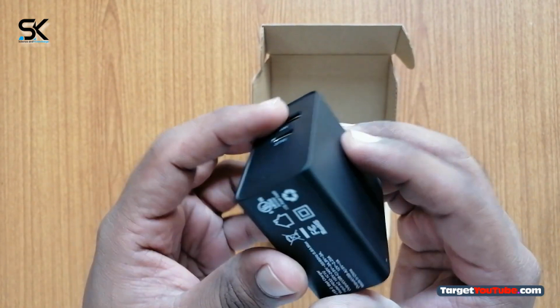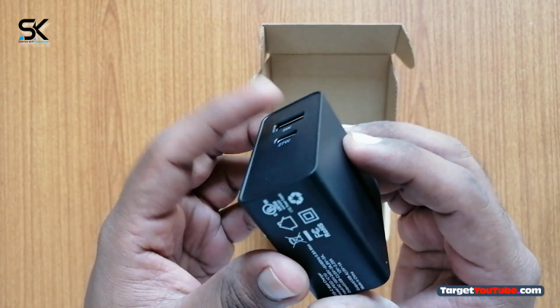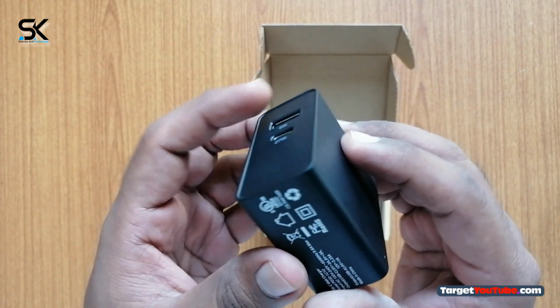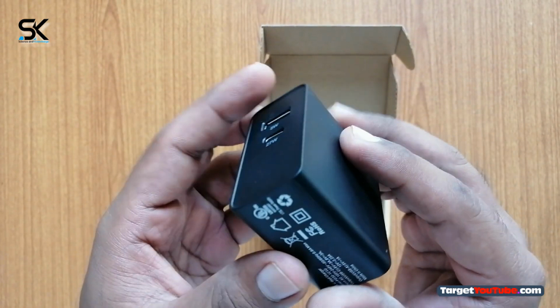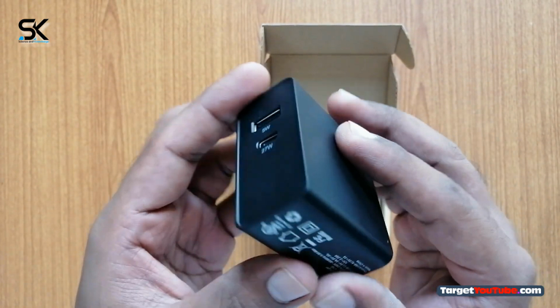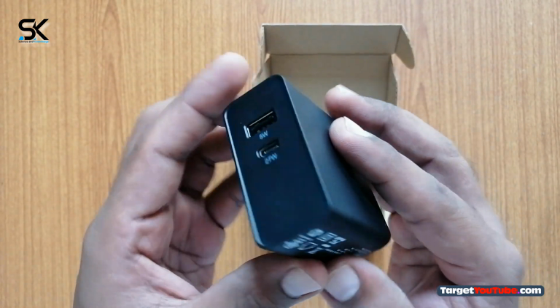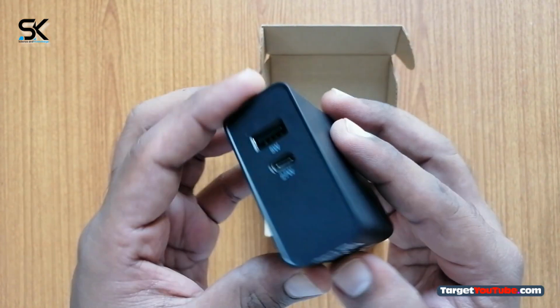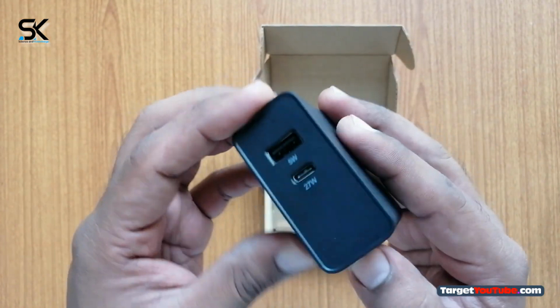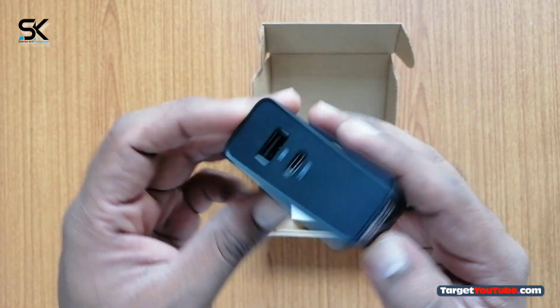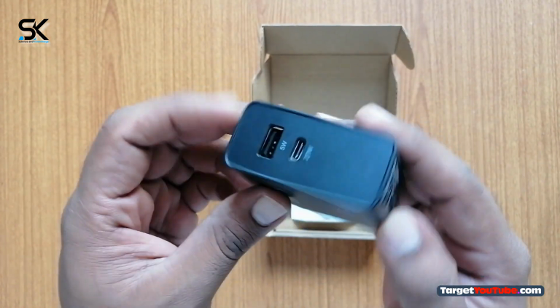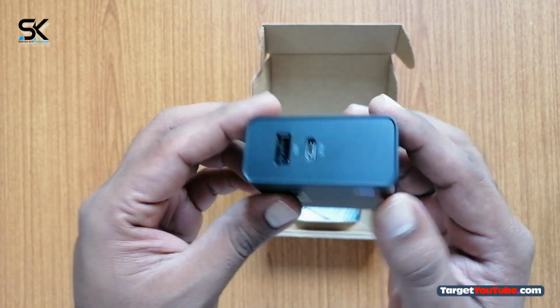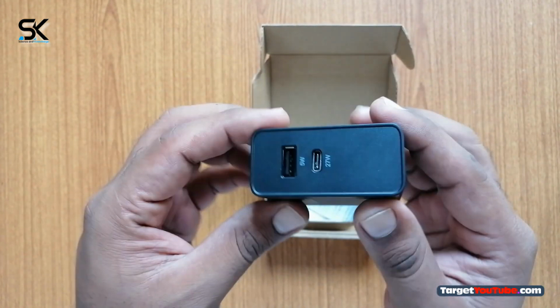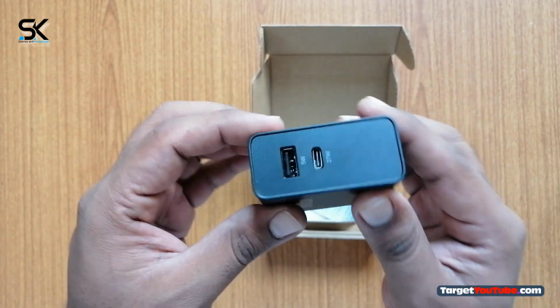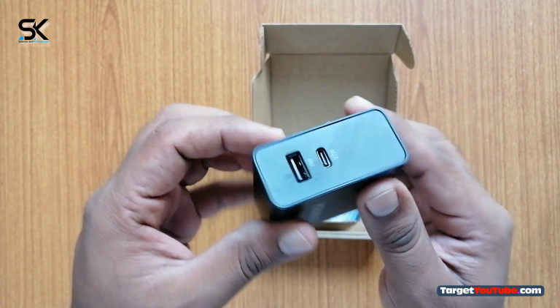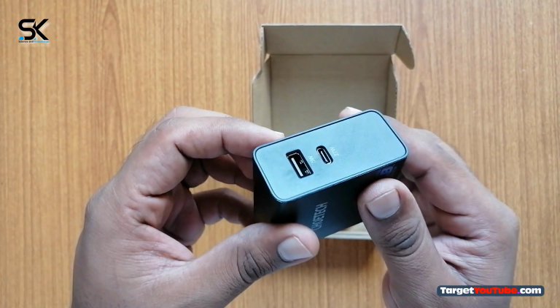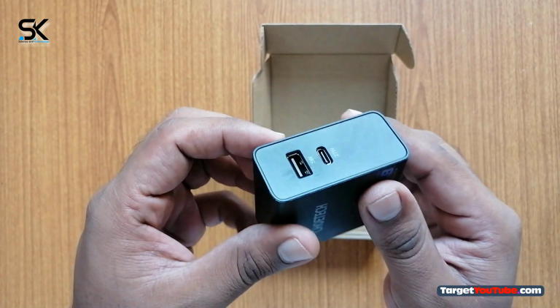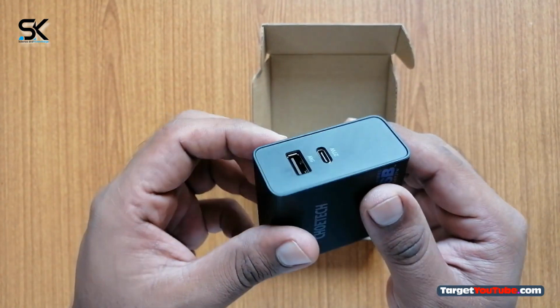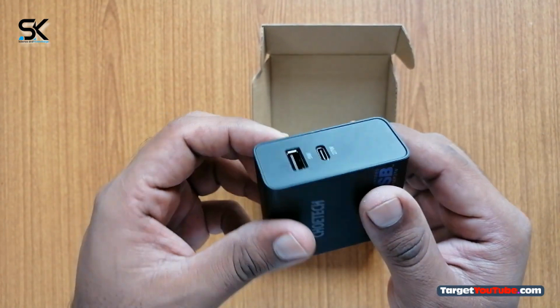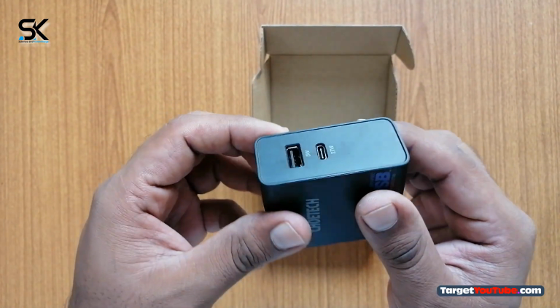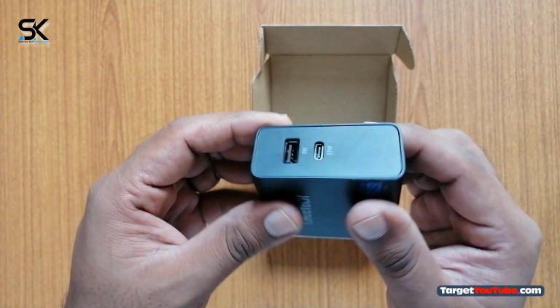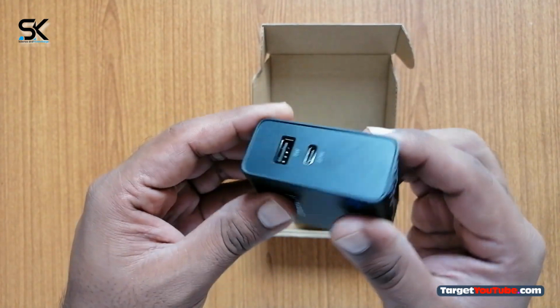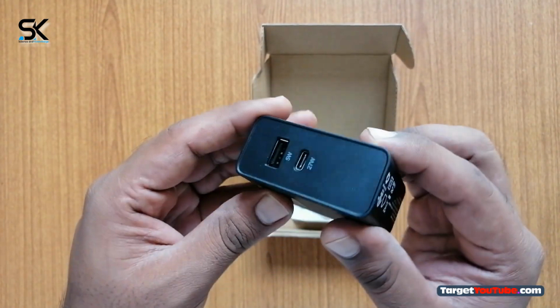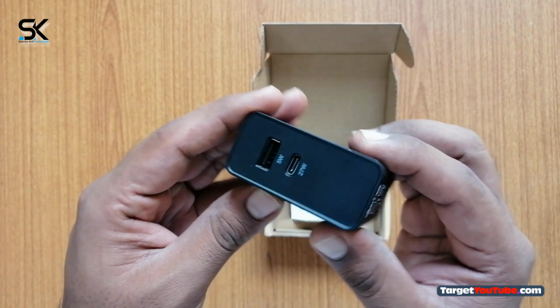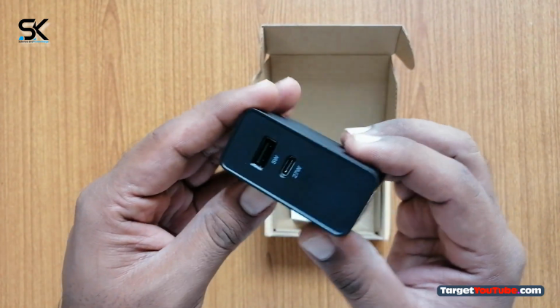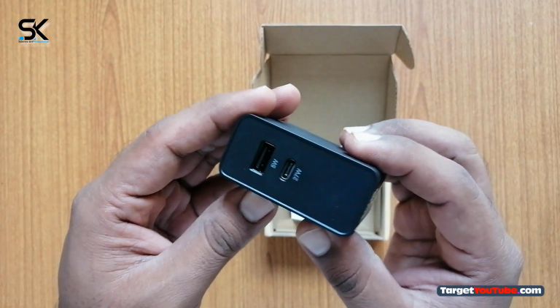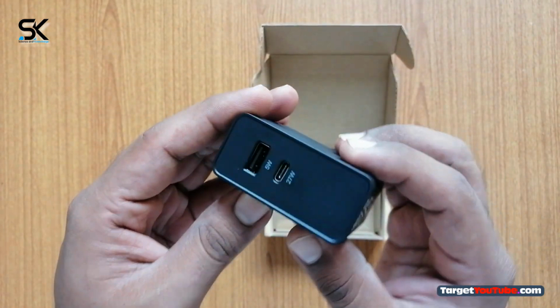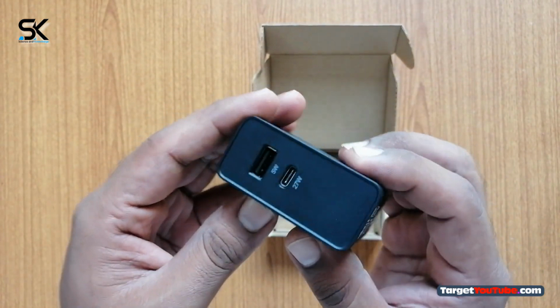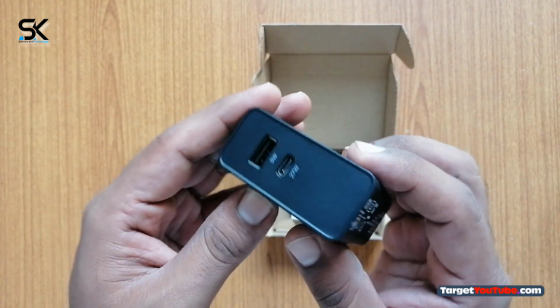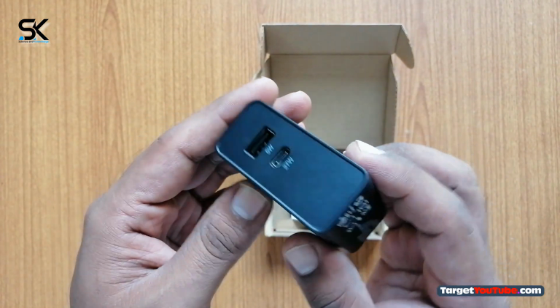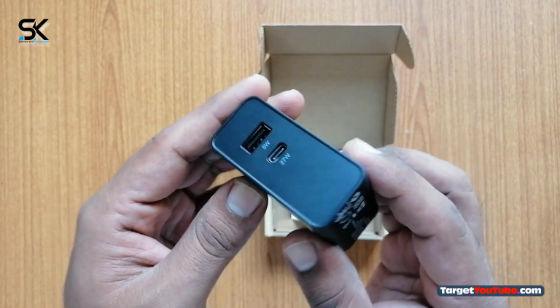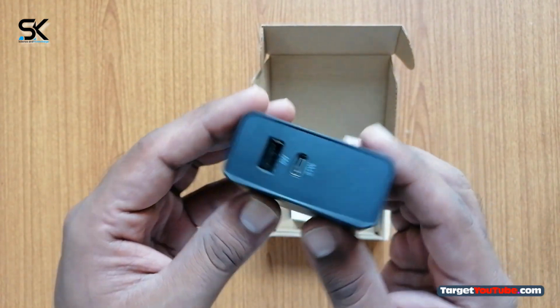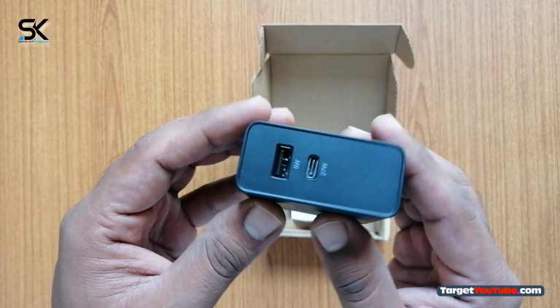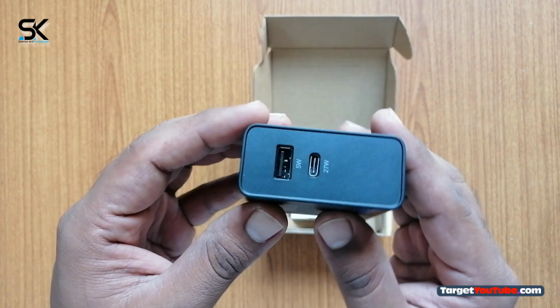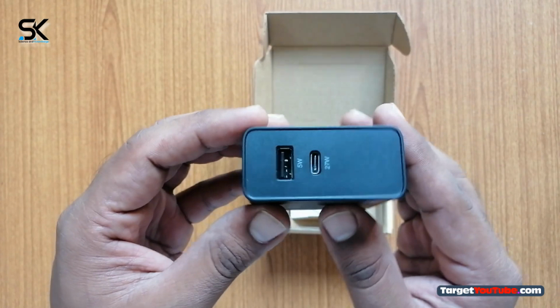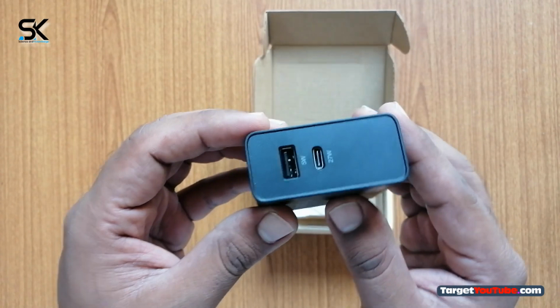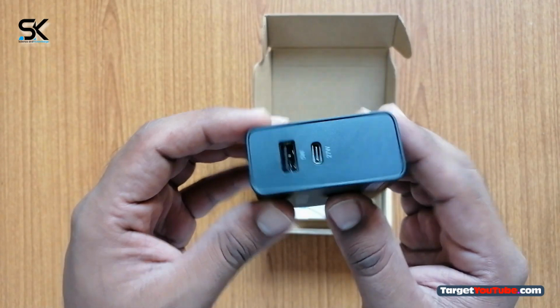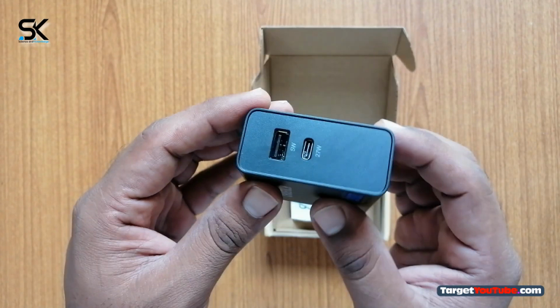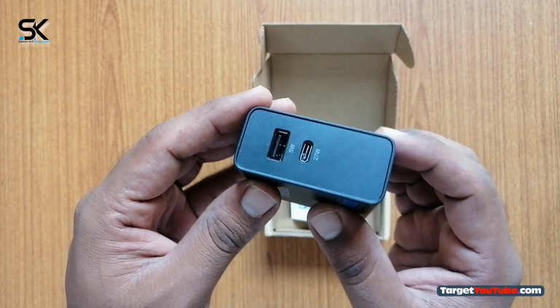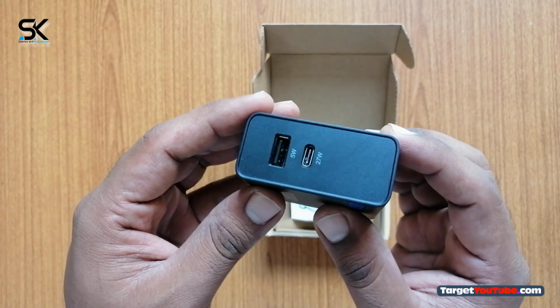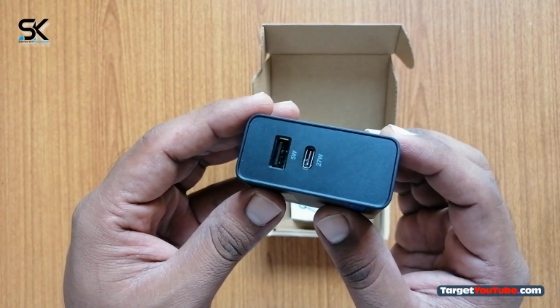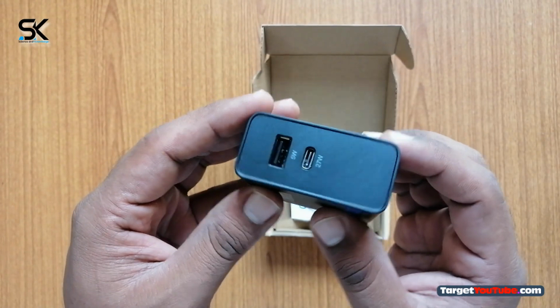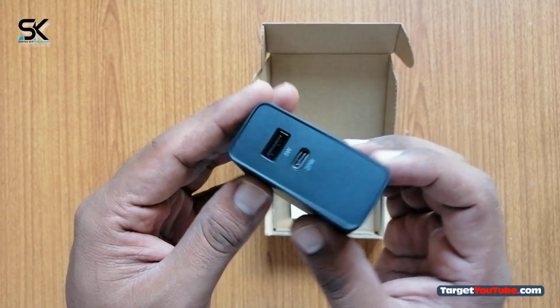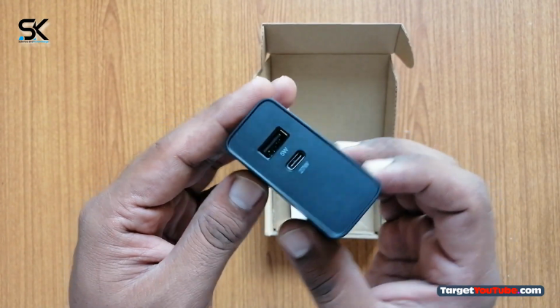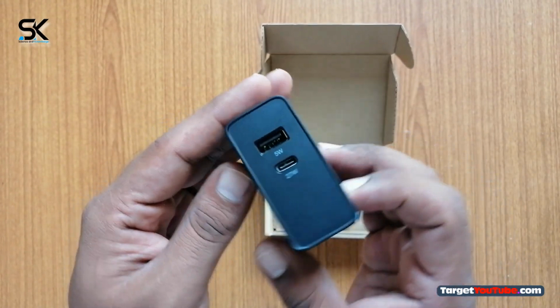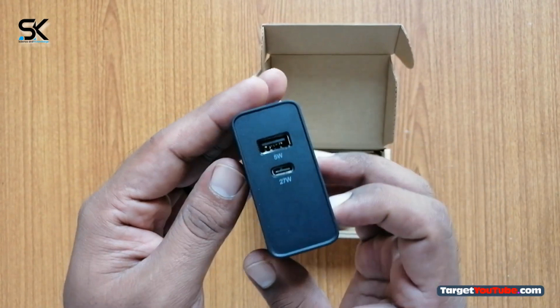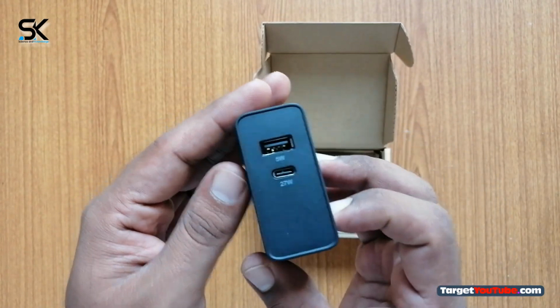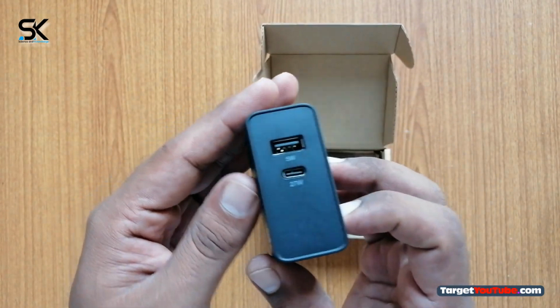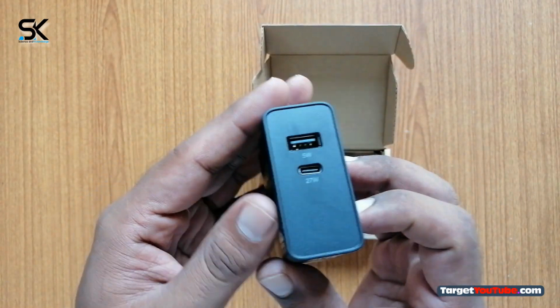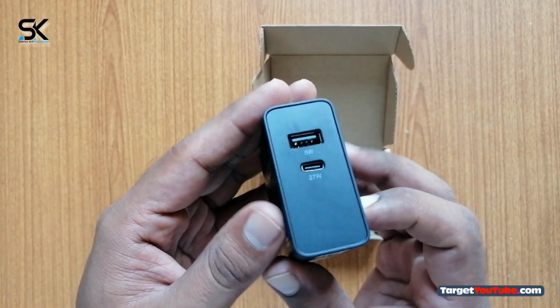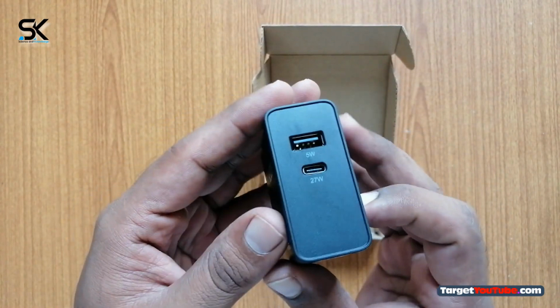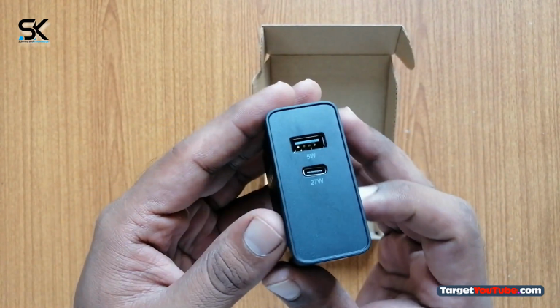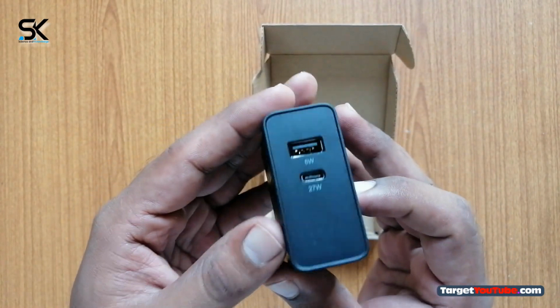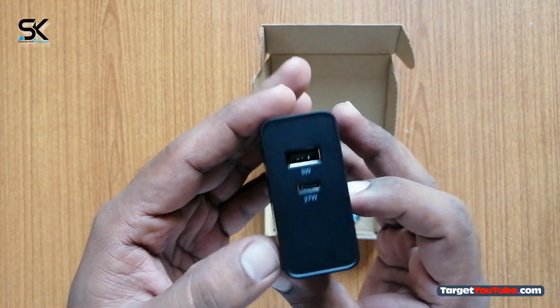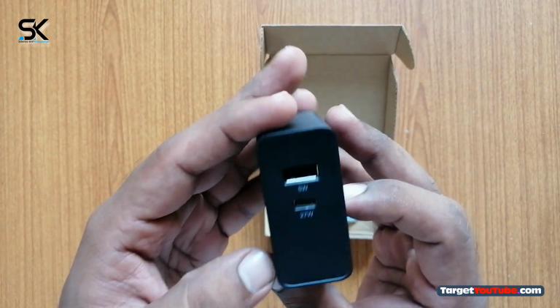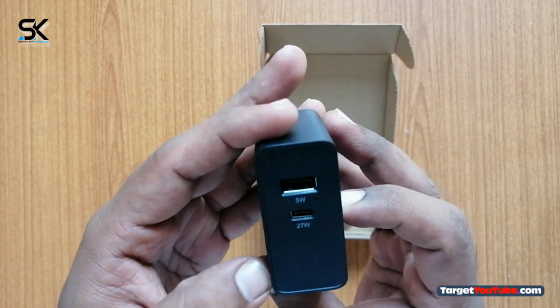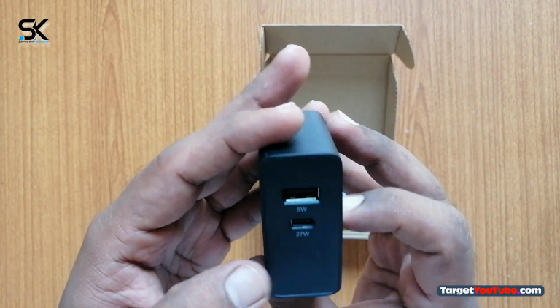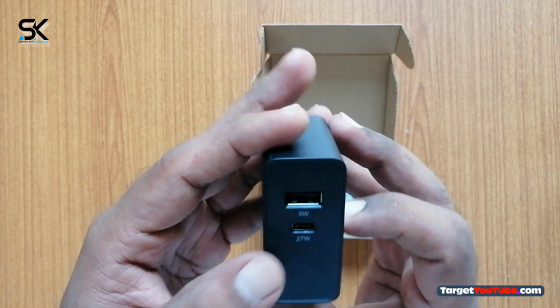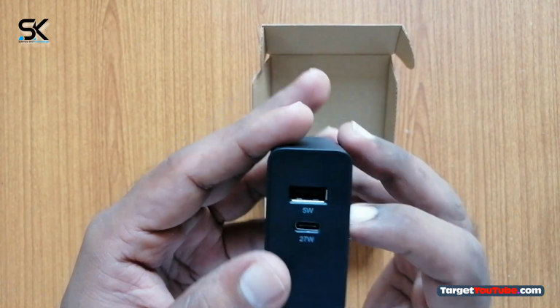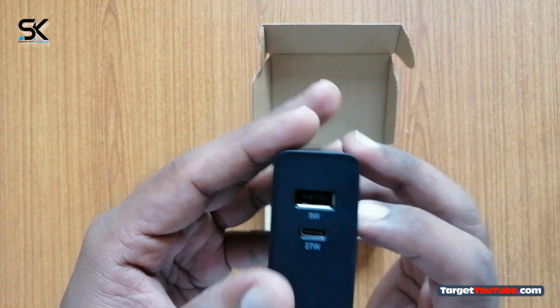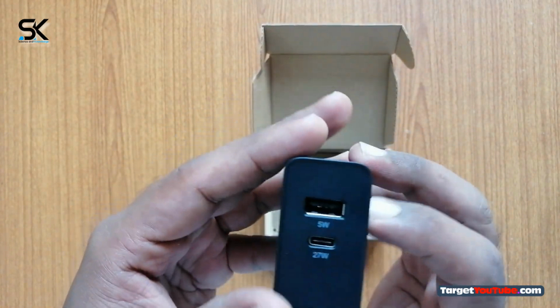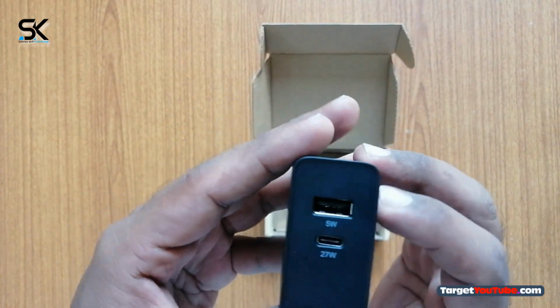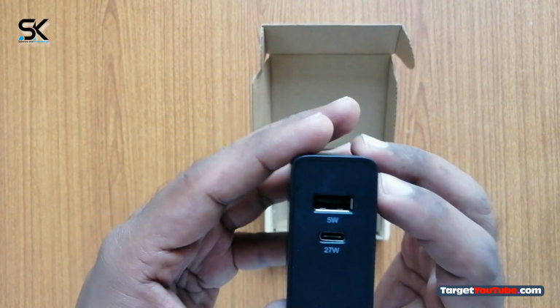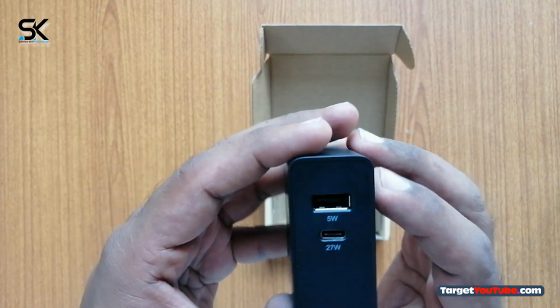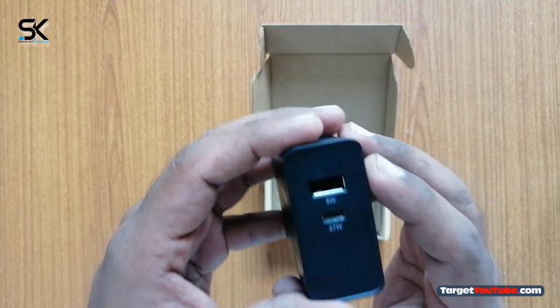It features a foldable plug to easily slip into your bag for on-the-go charging. Joyetech USB-C wall charger.